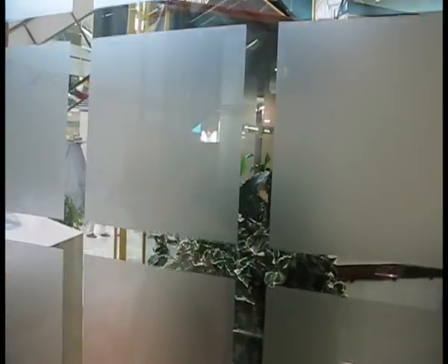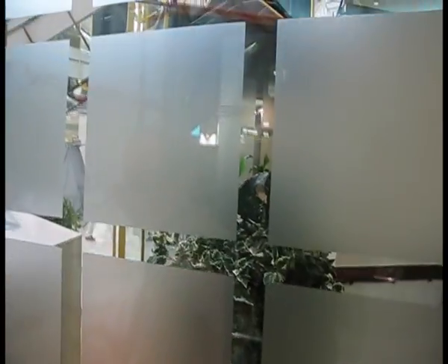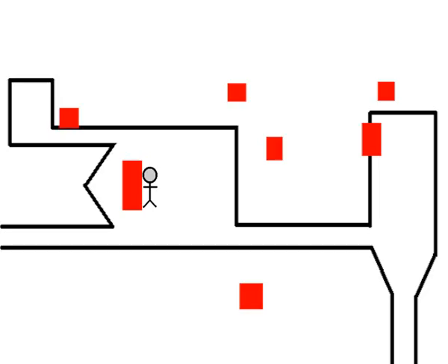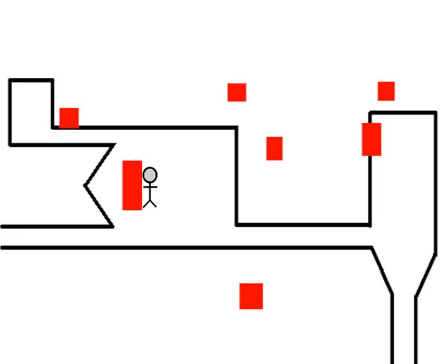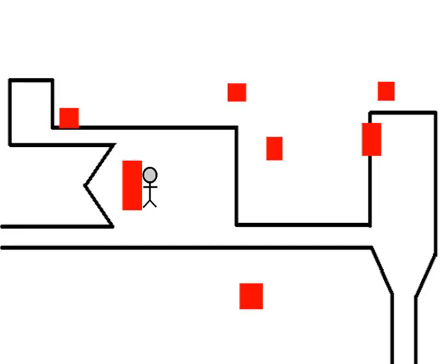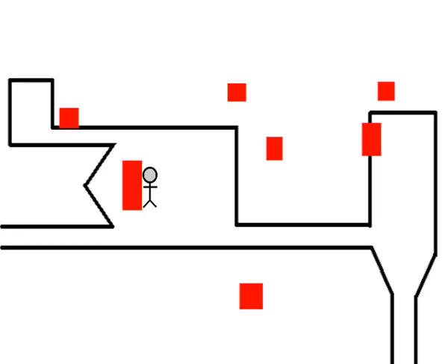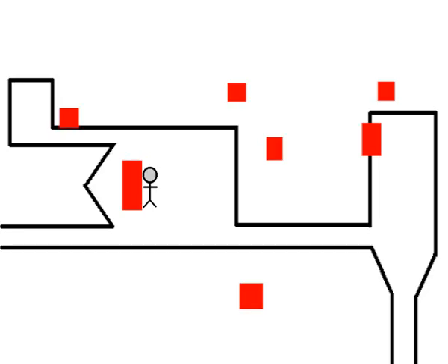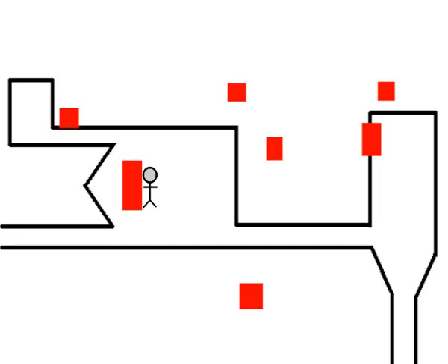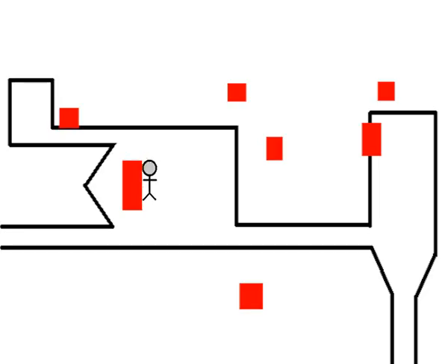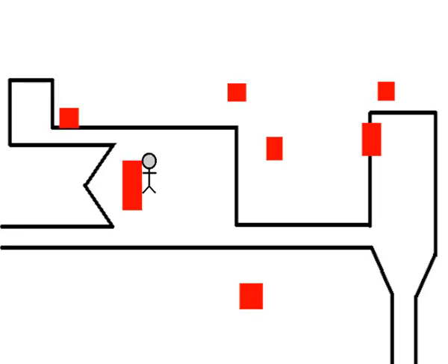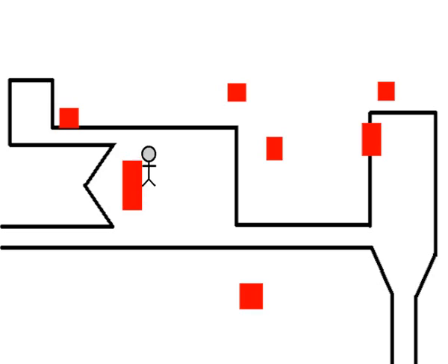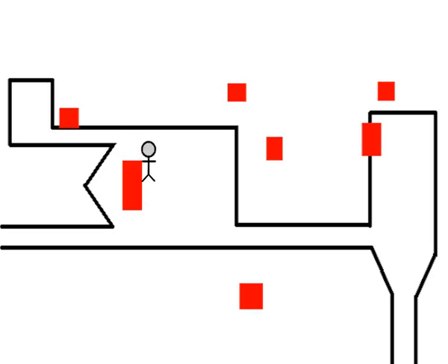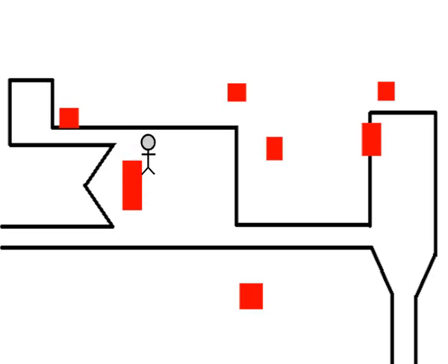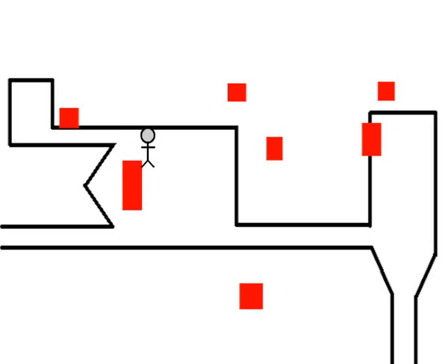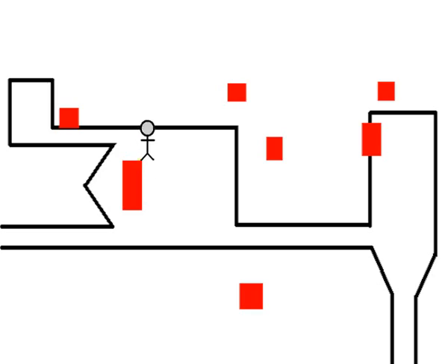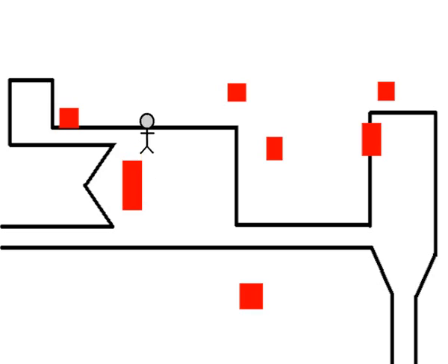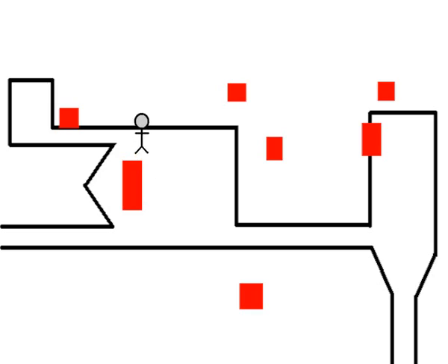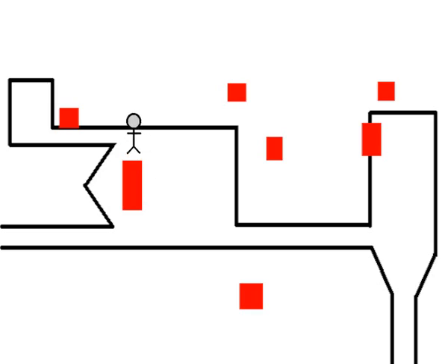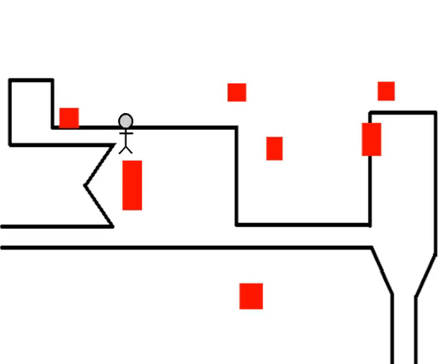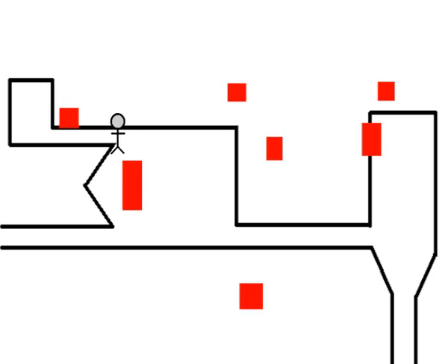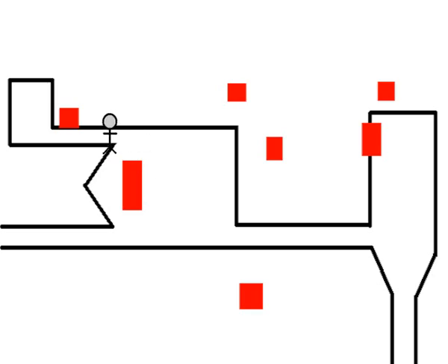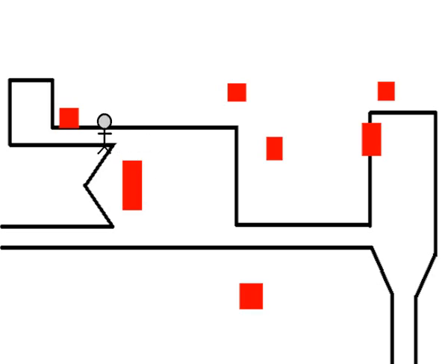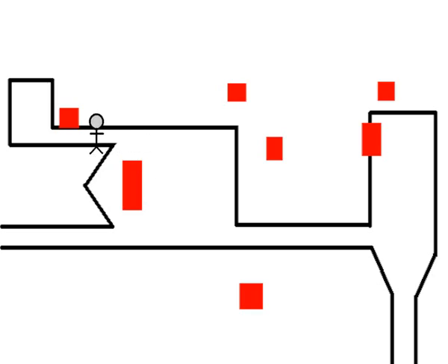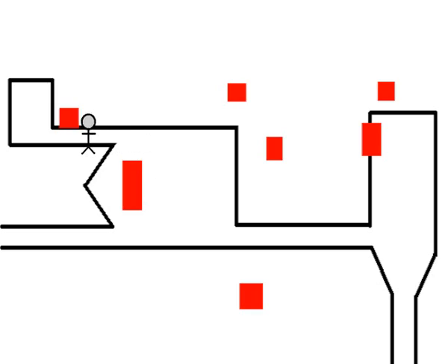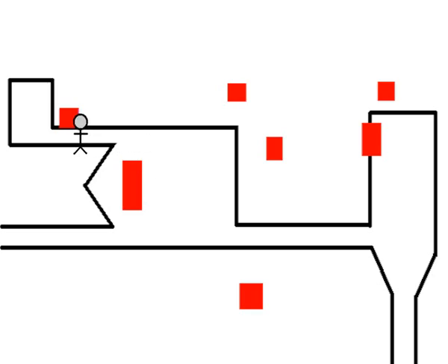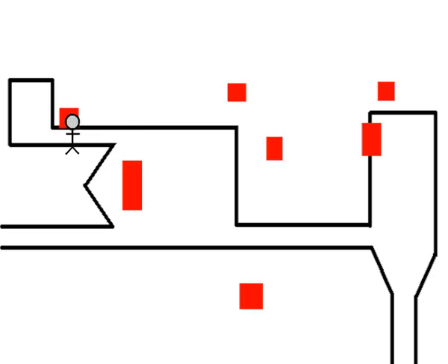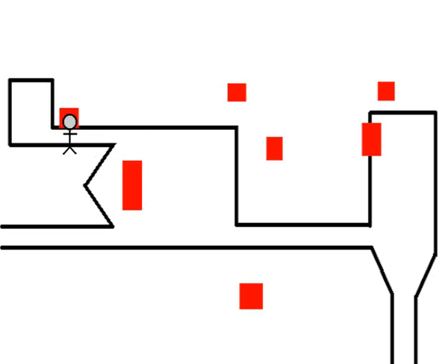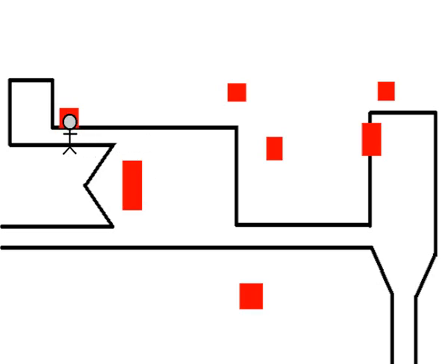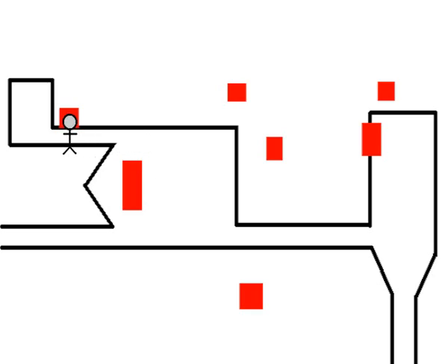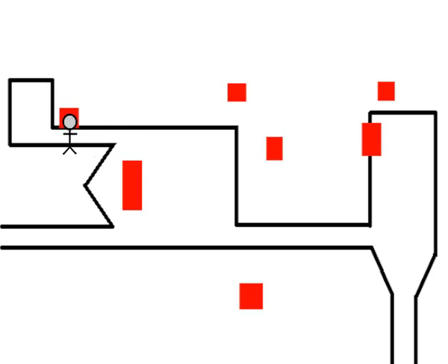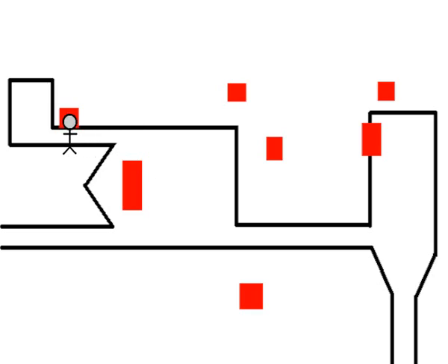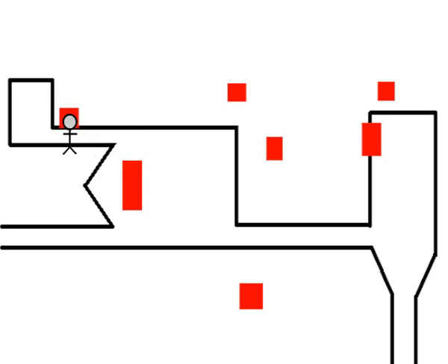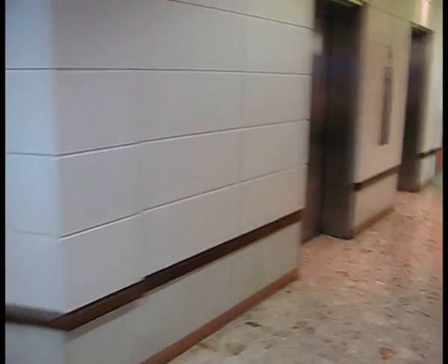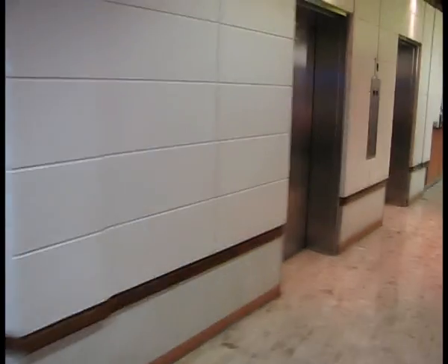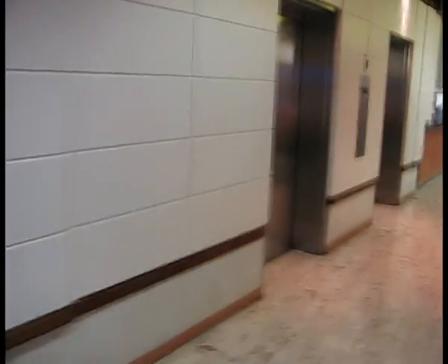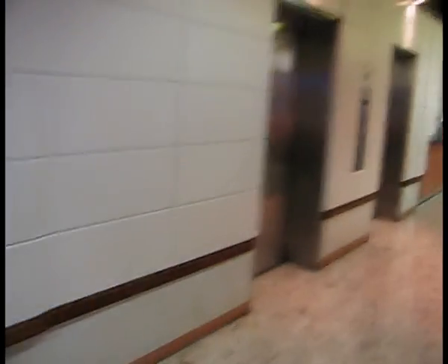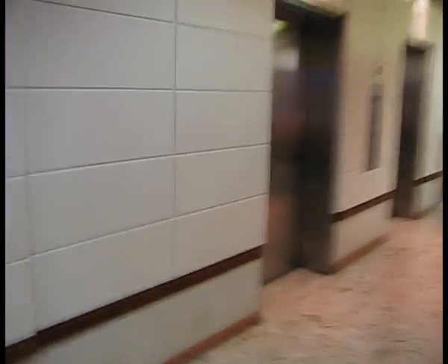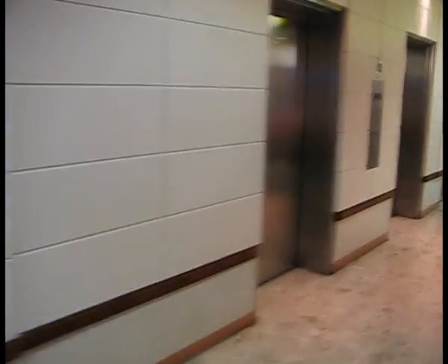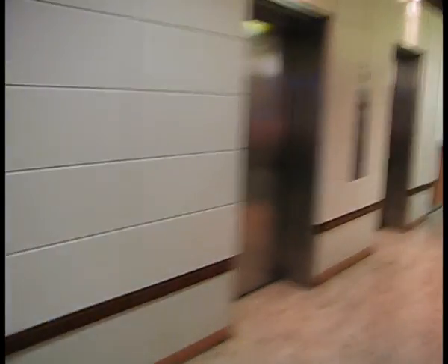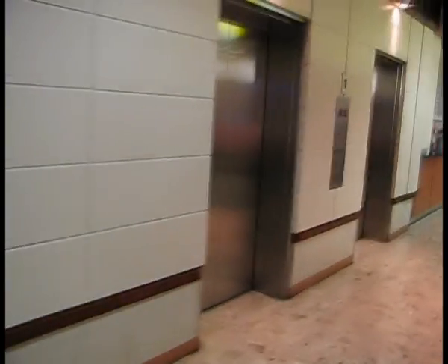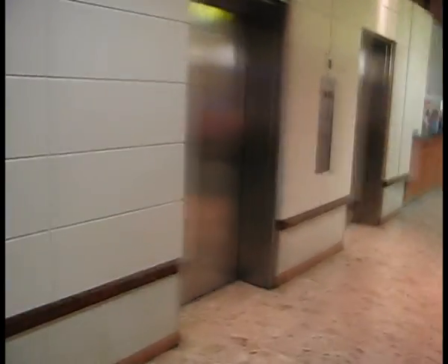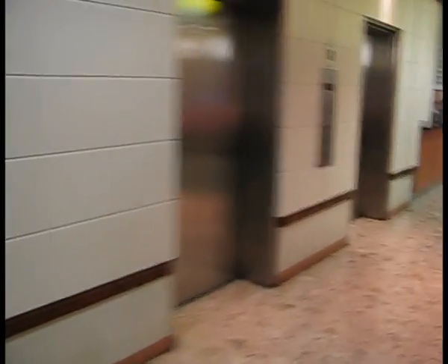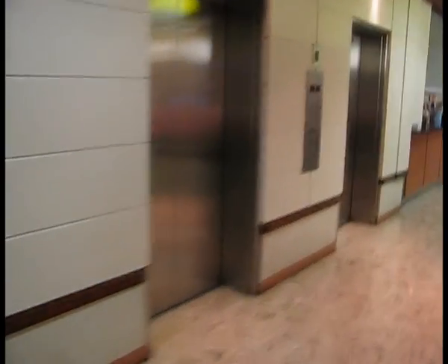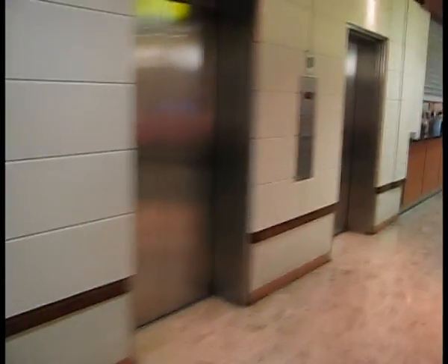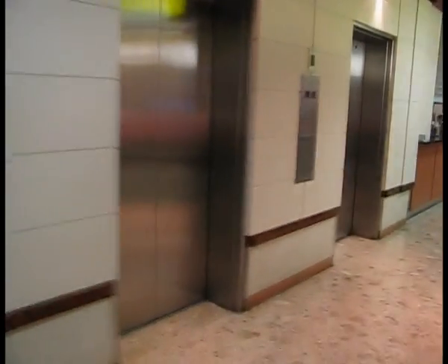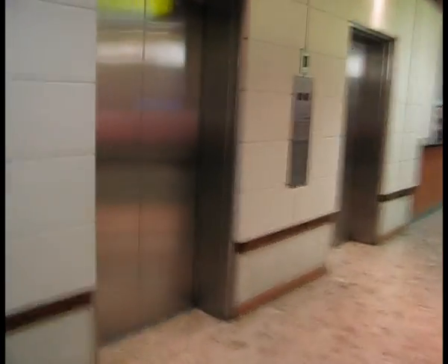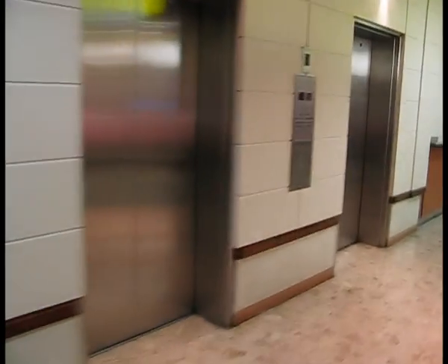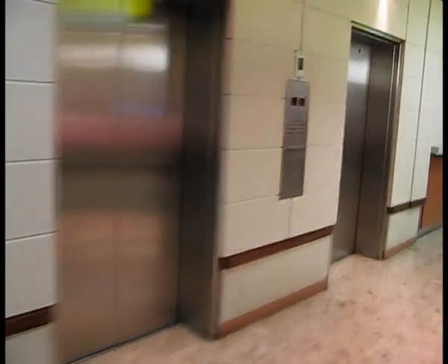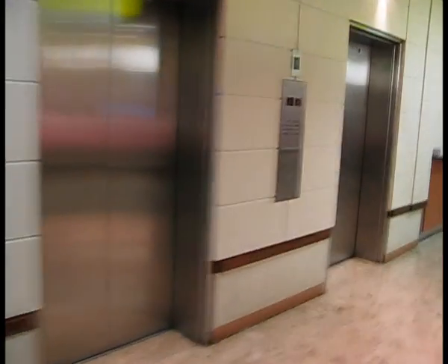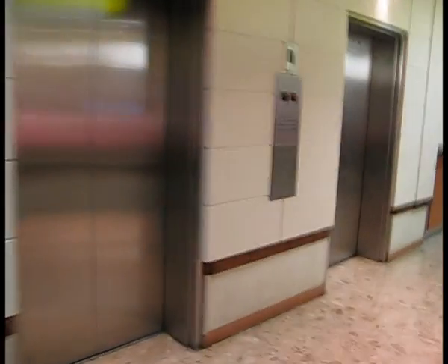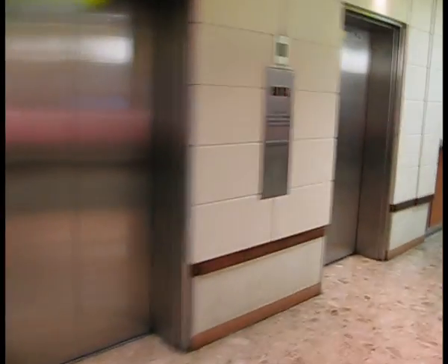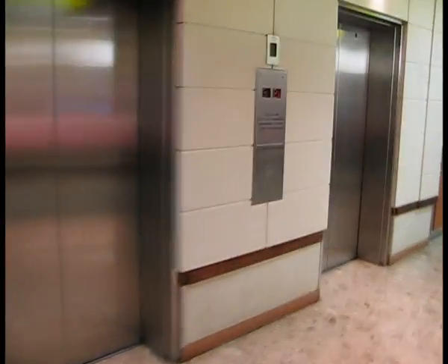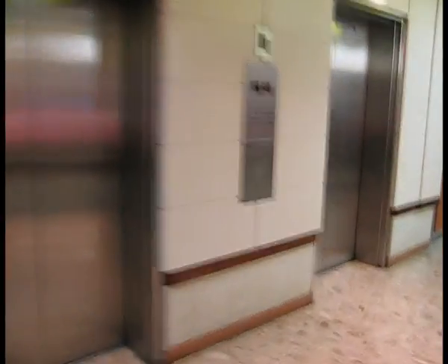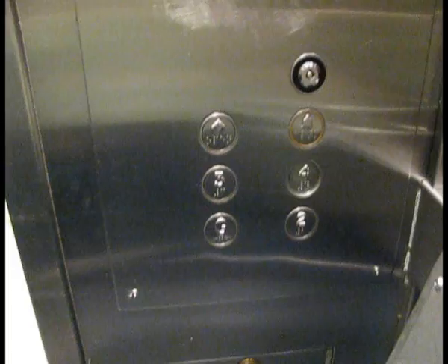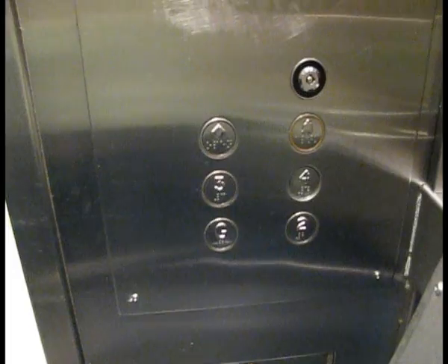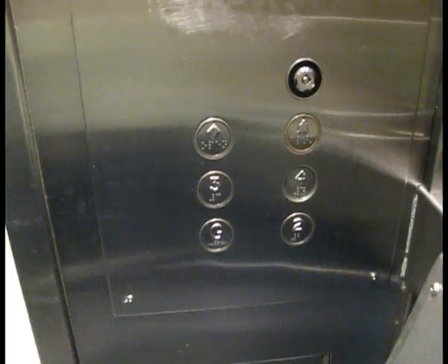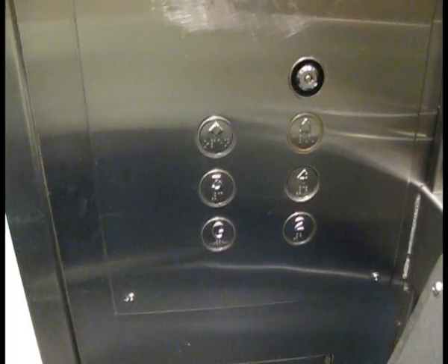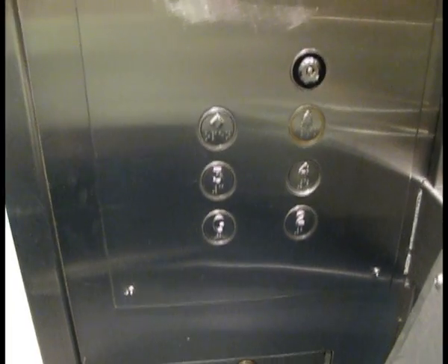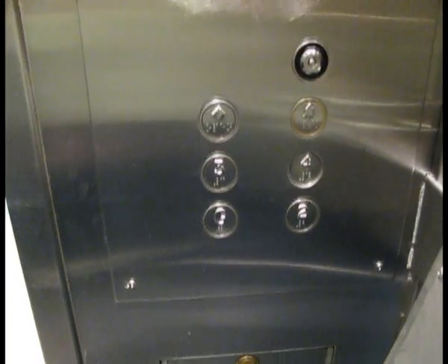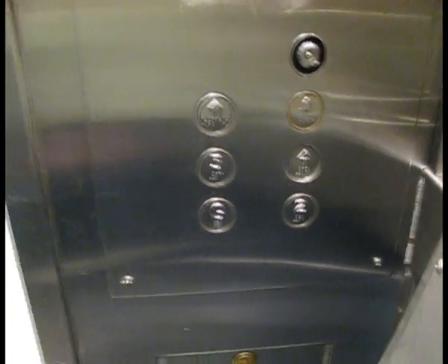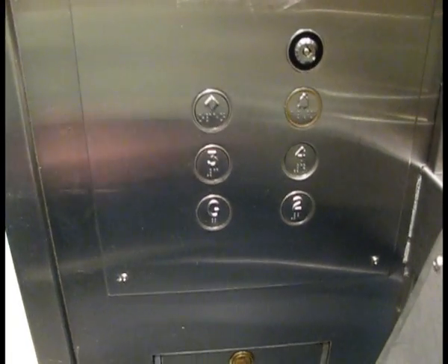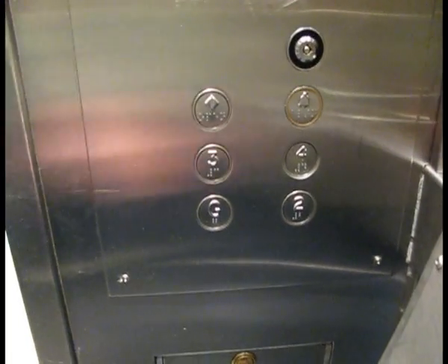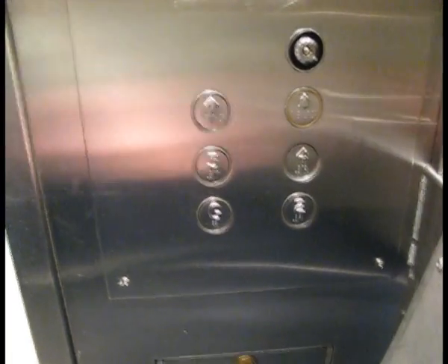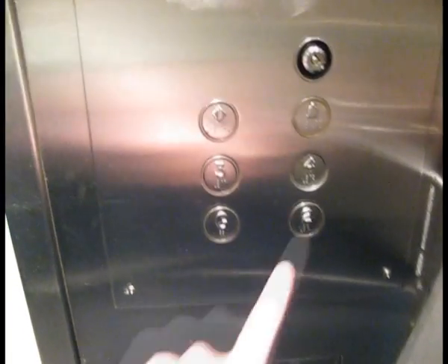Here are the green lifts. These lifts go to the fourth floor but this time you don't need a key. These lifts do not stop at the first floor.